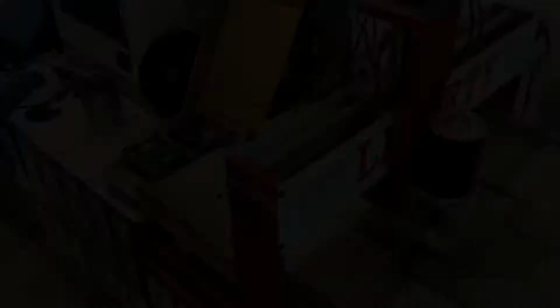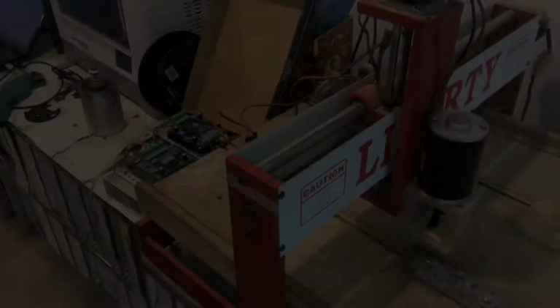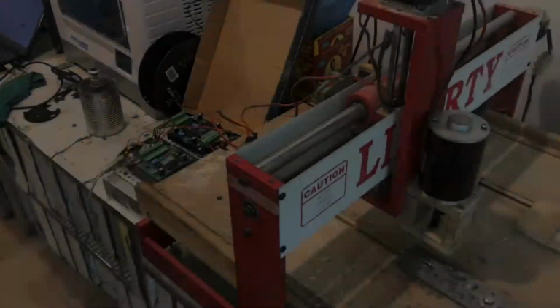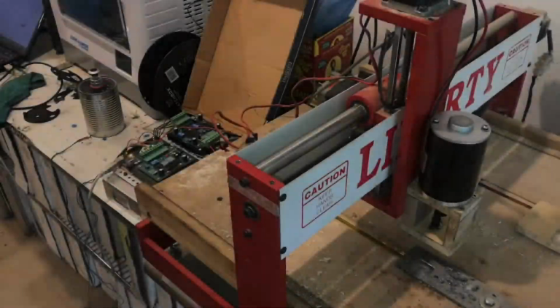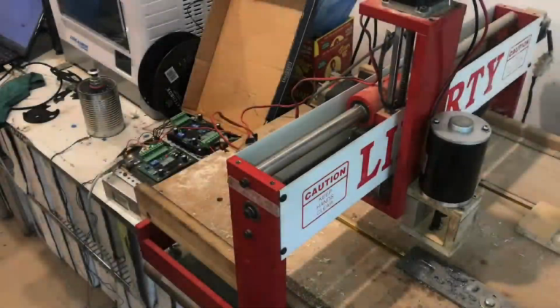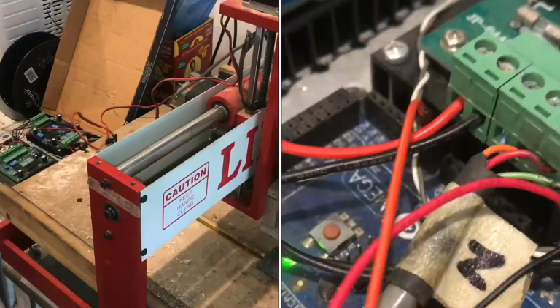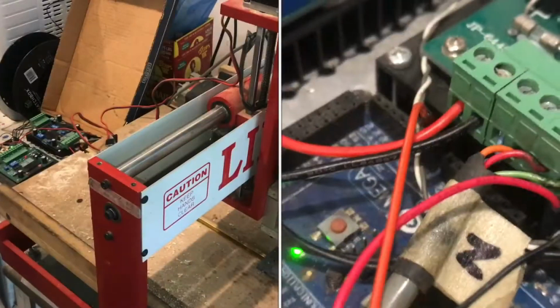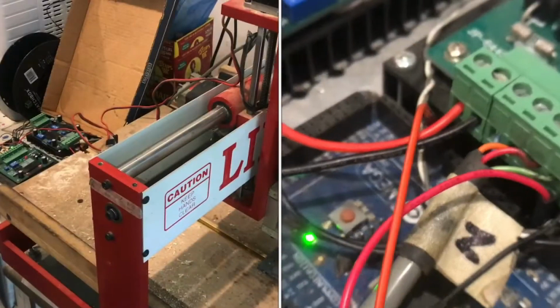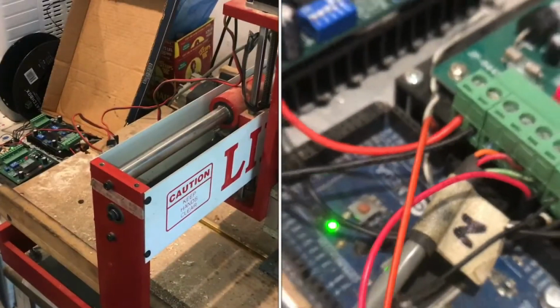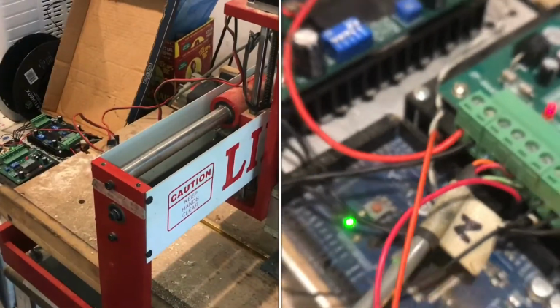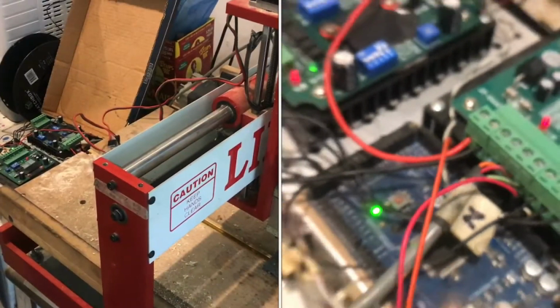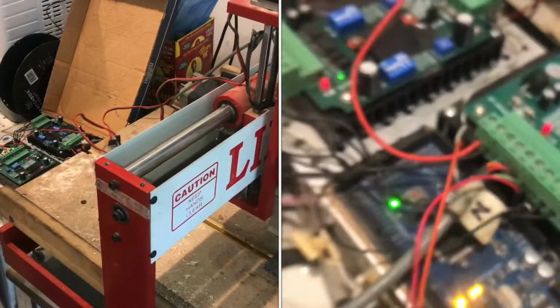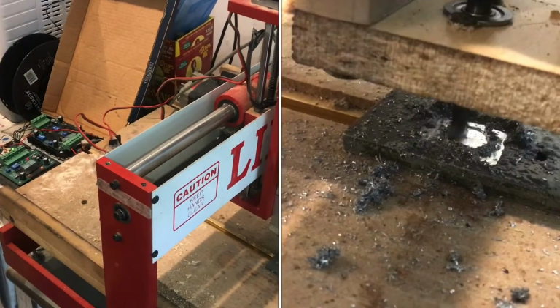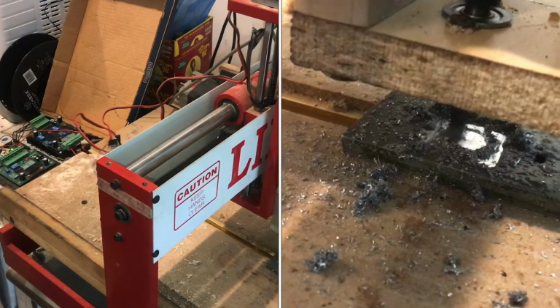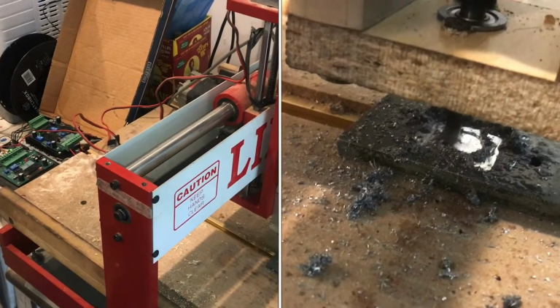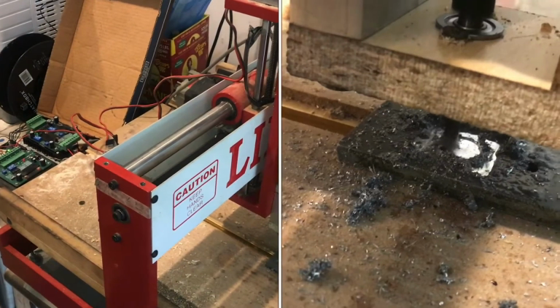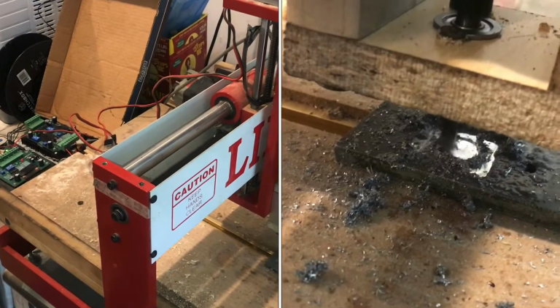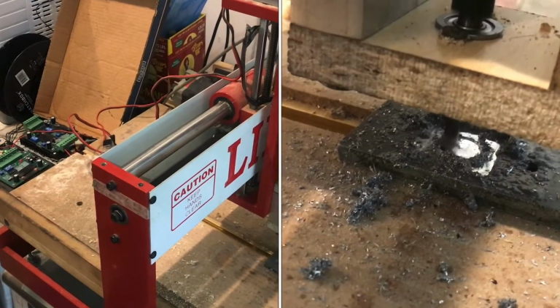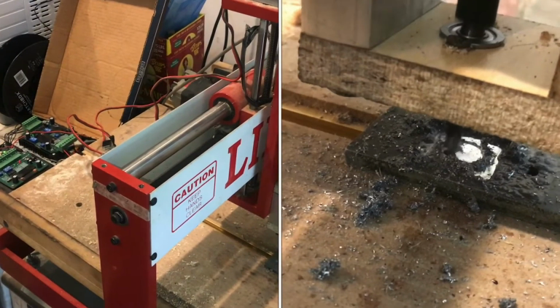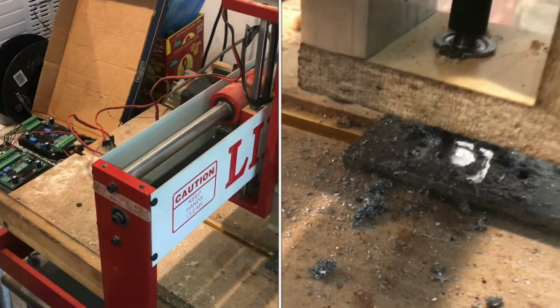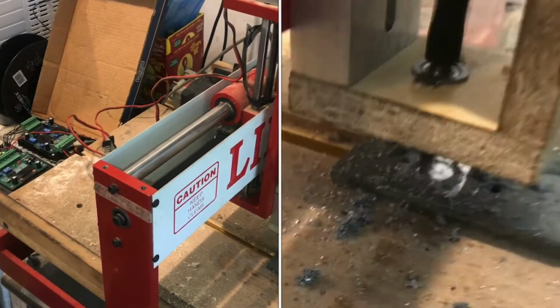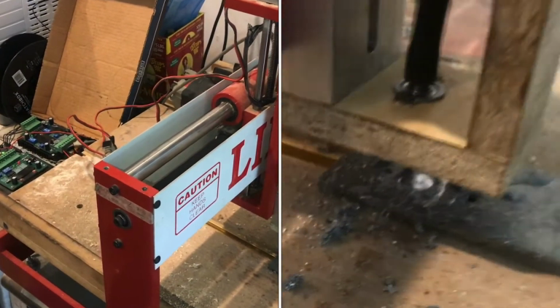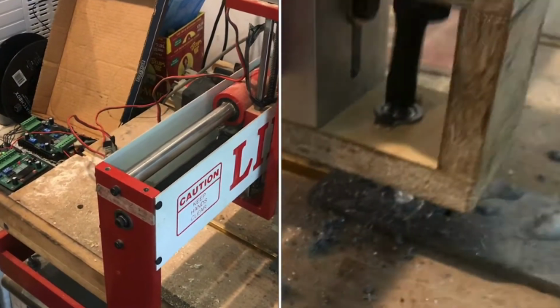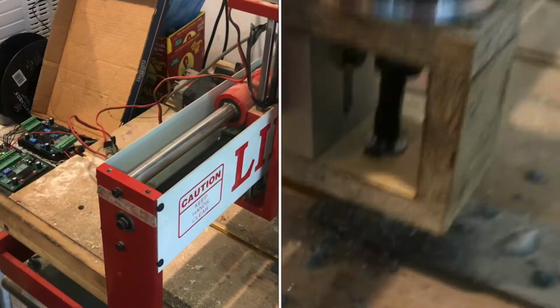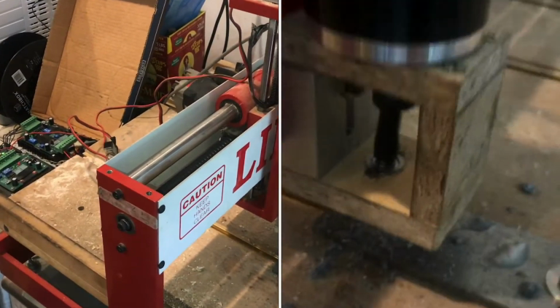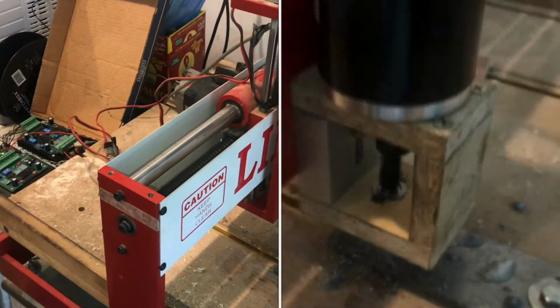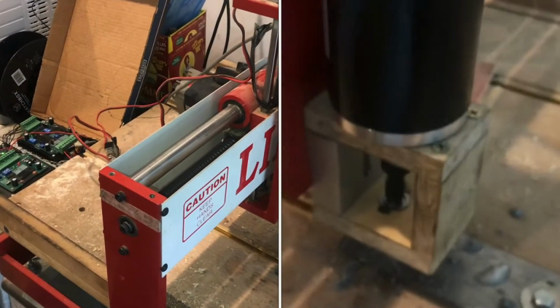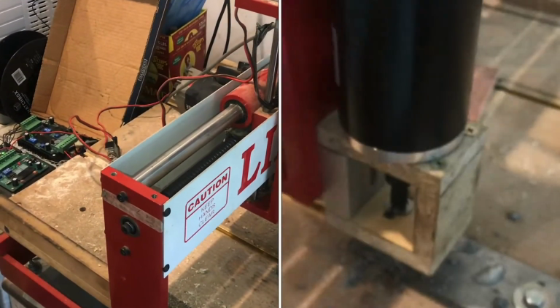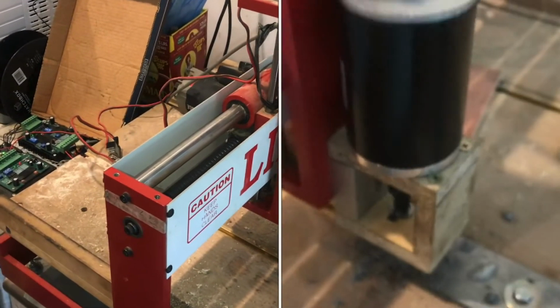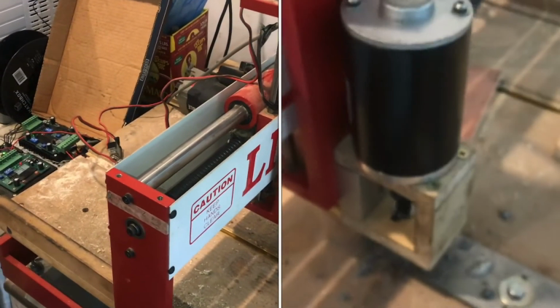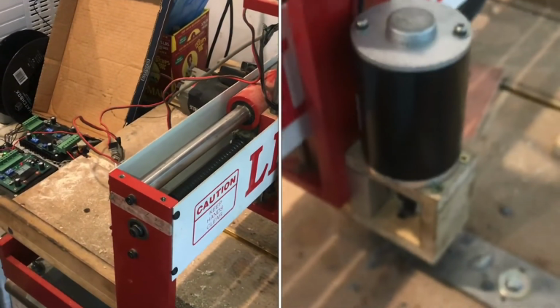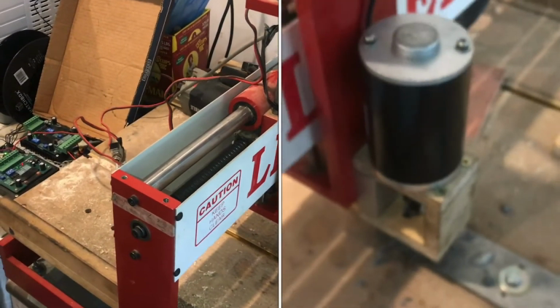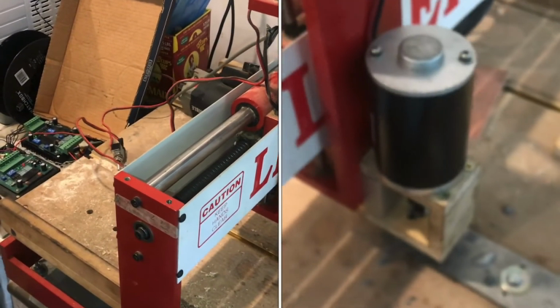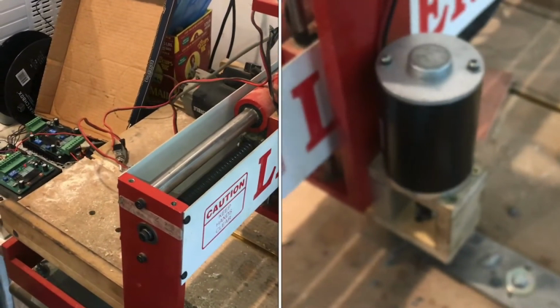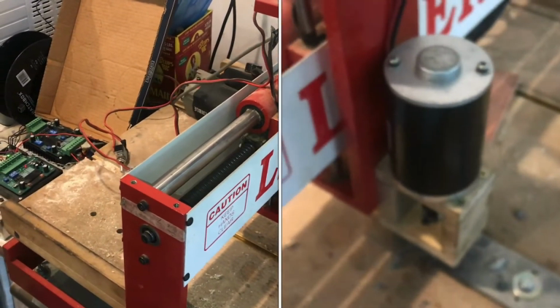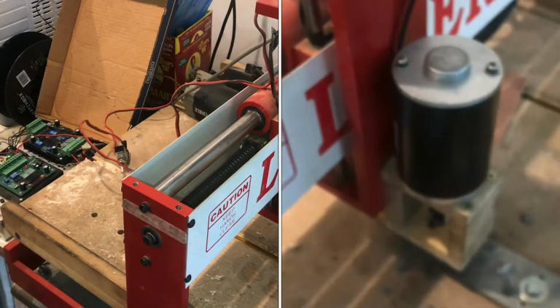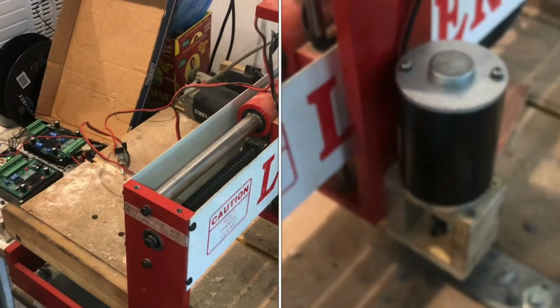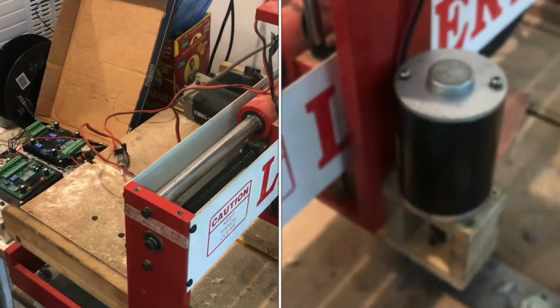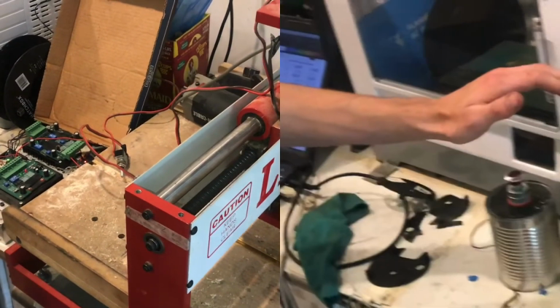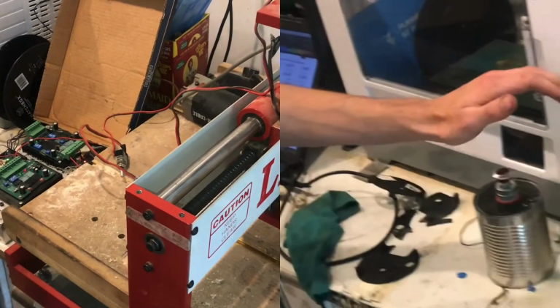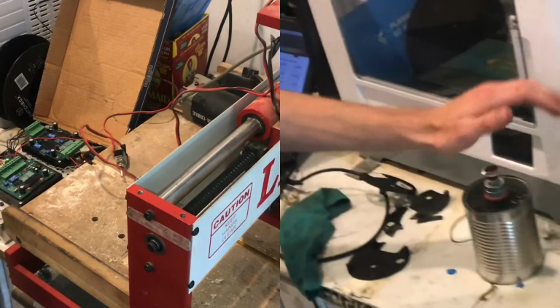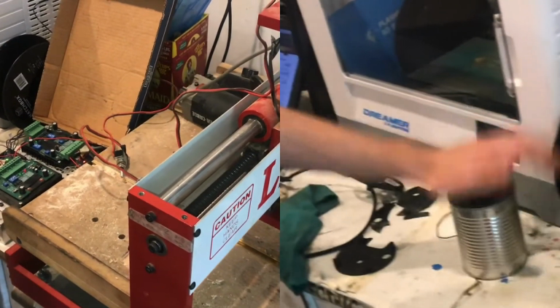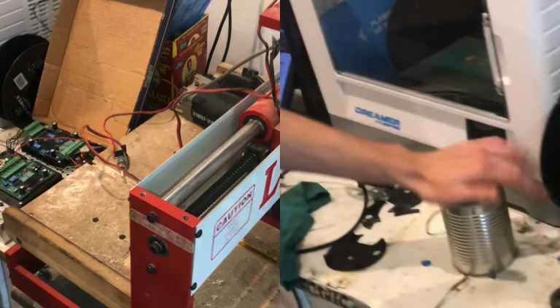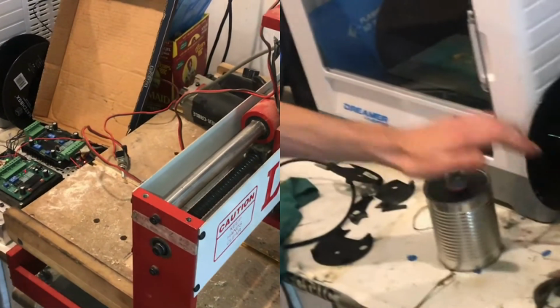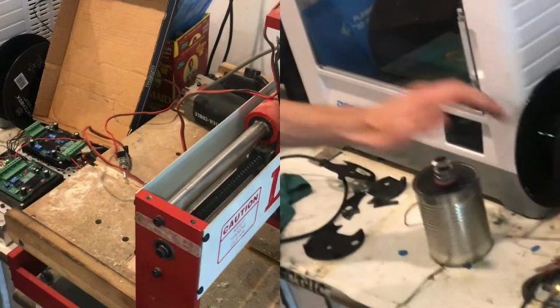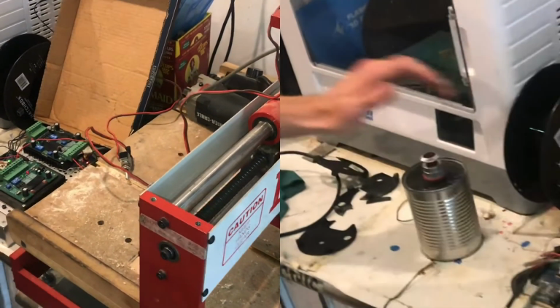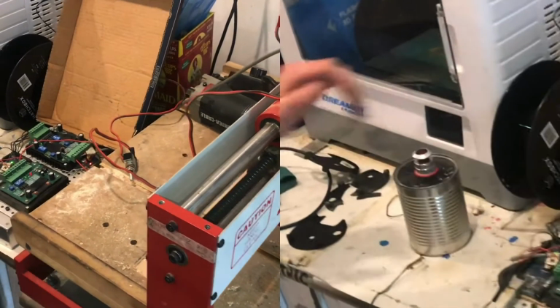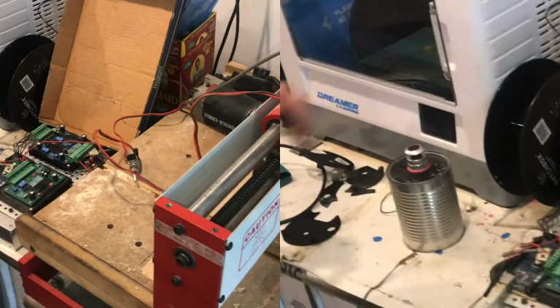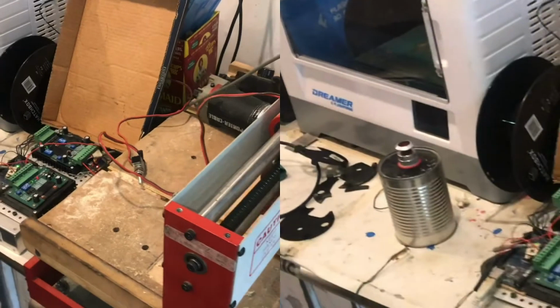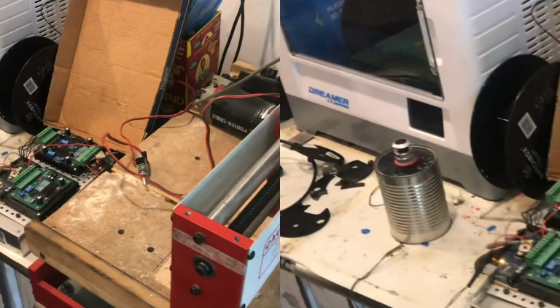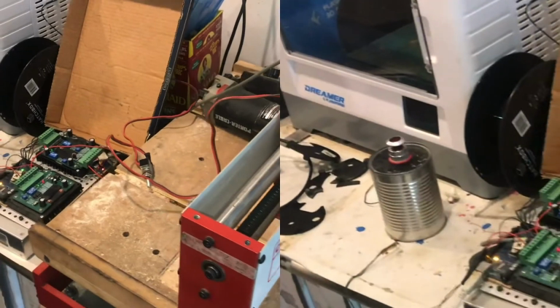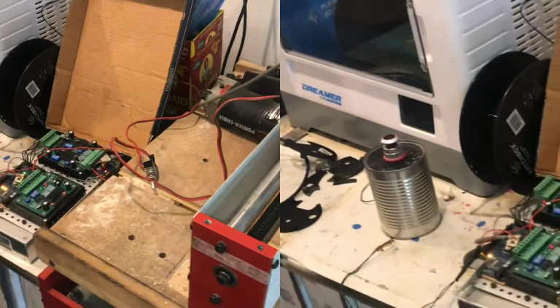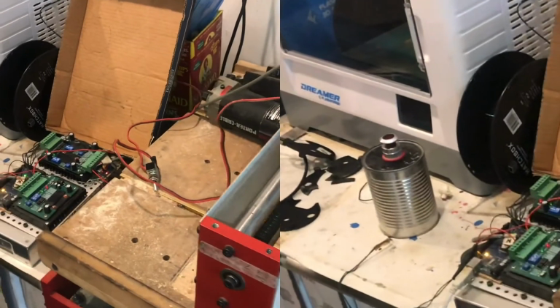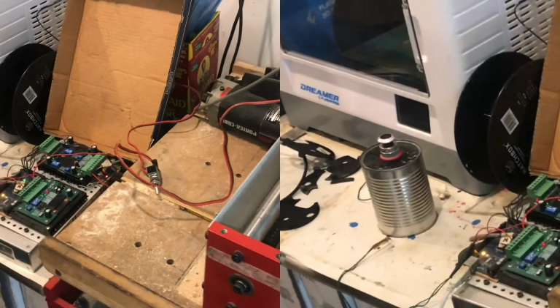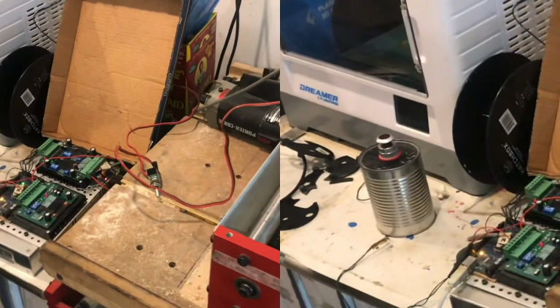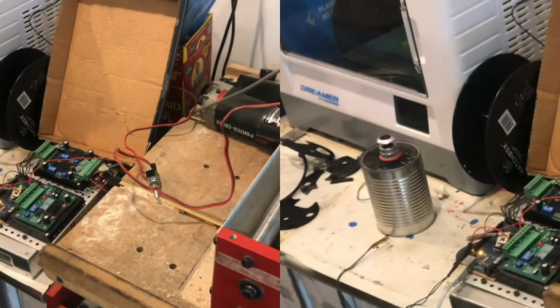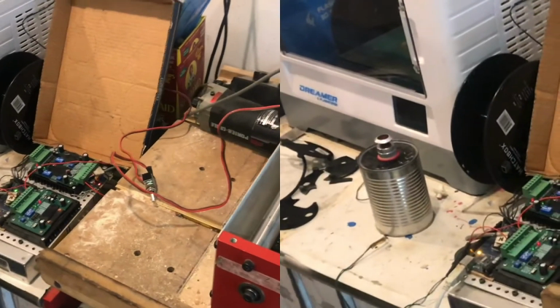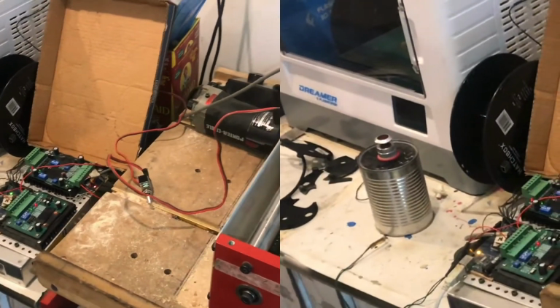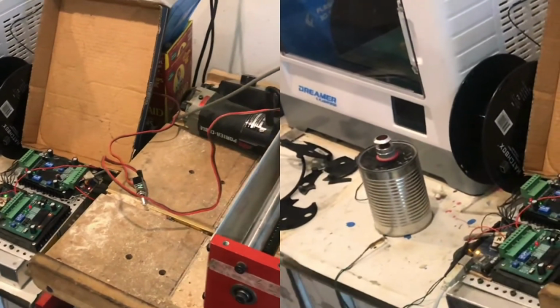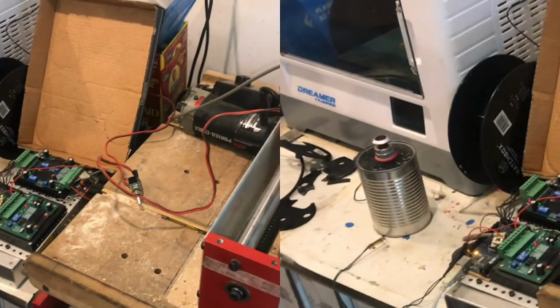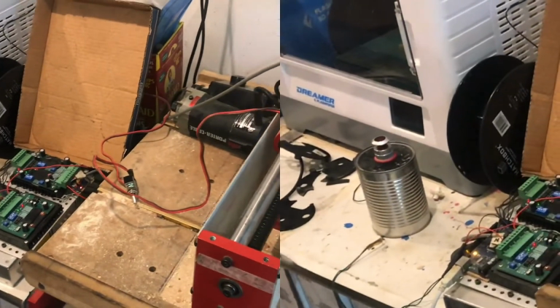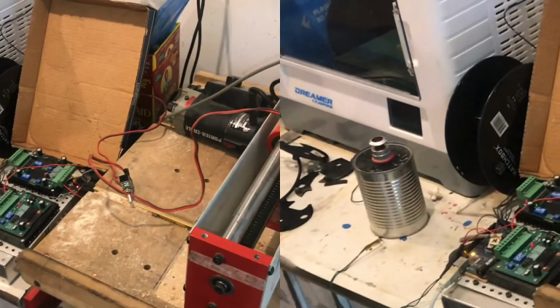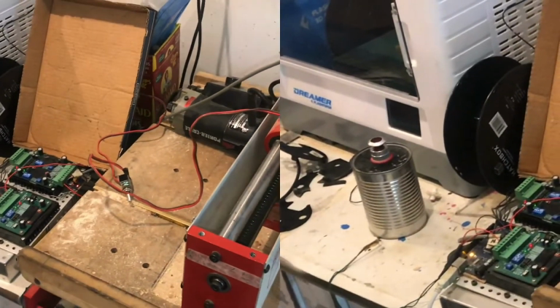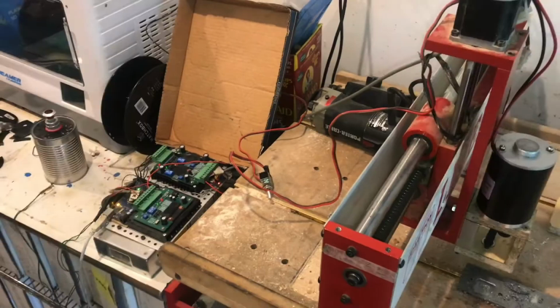In this video, I'm going to explain different methods of using a safety shutoff button on your Gerbil-controlled CNC machine.